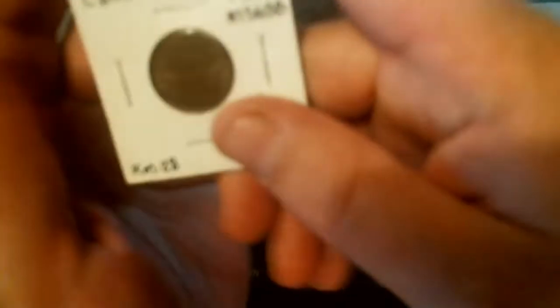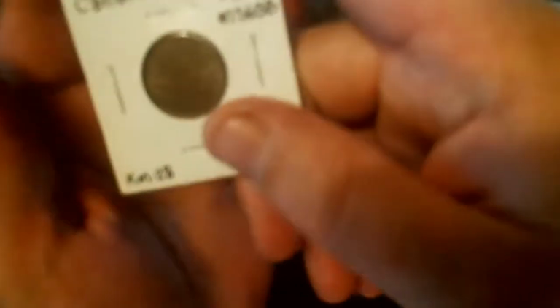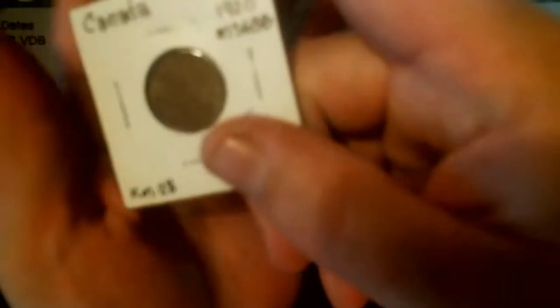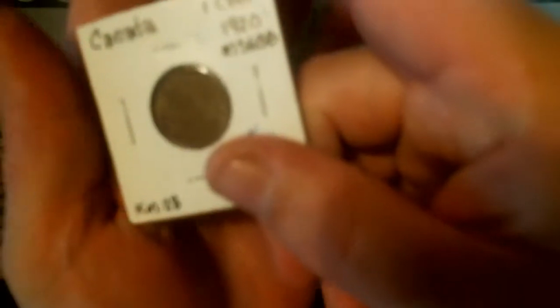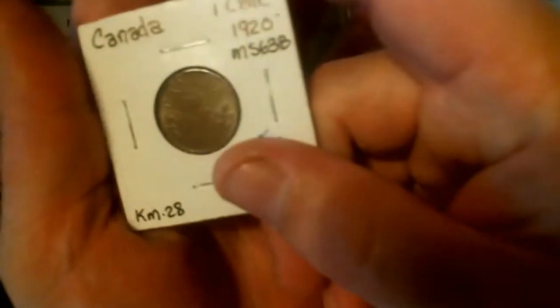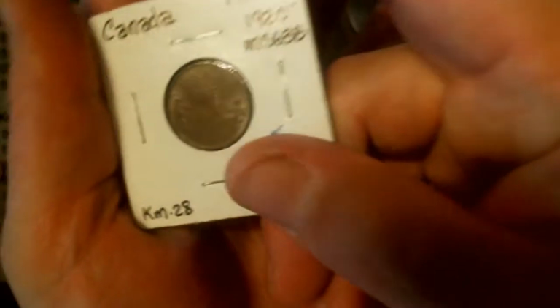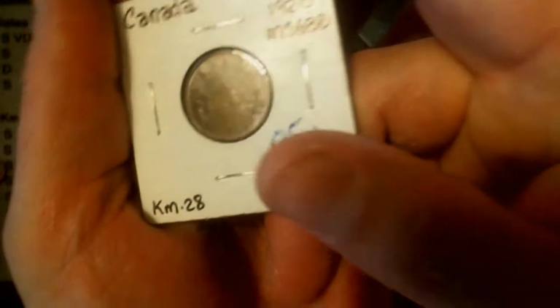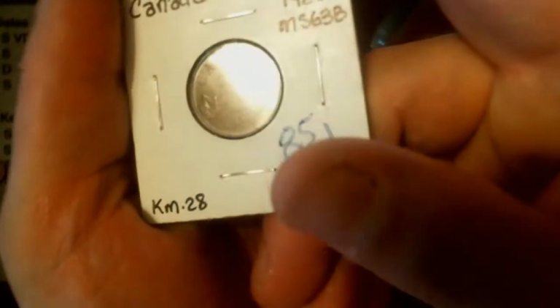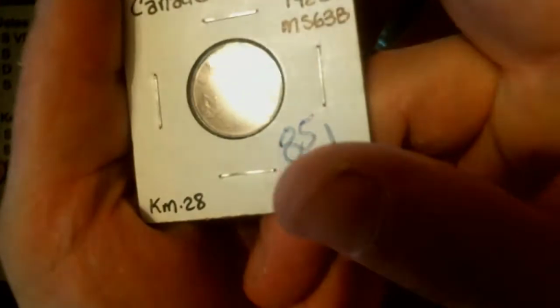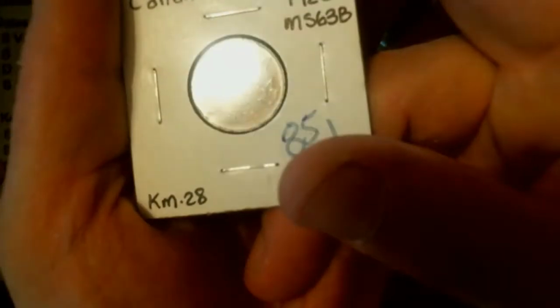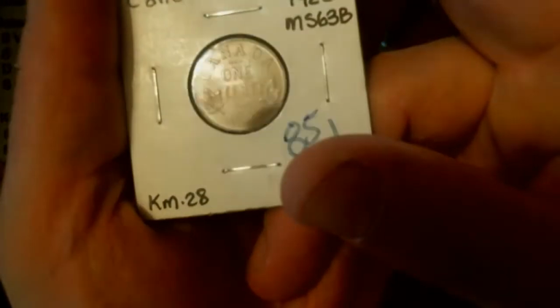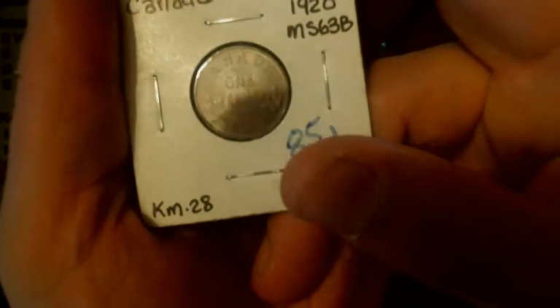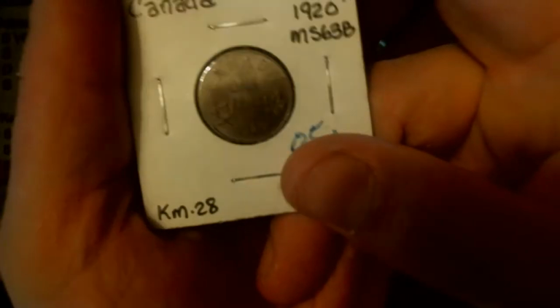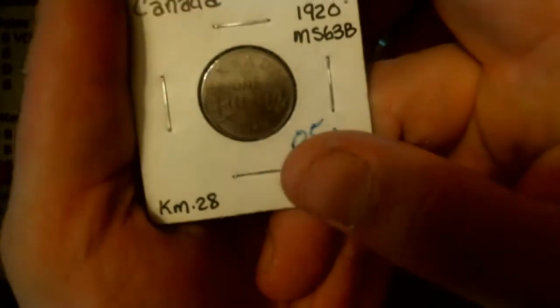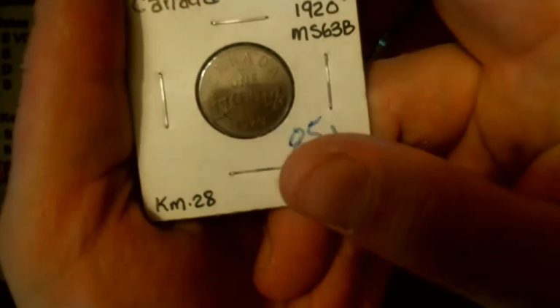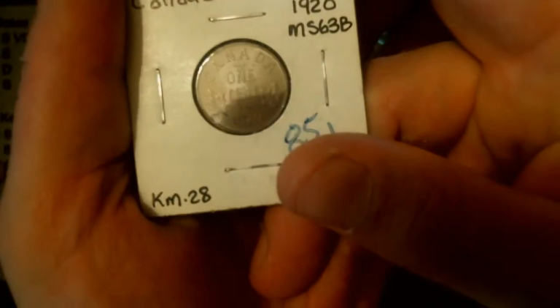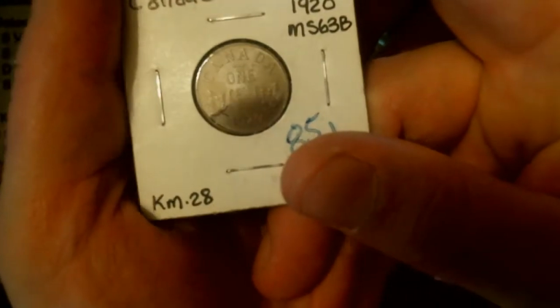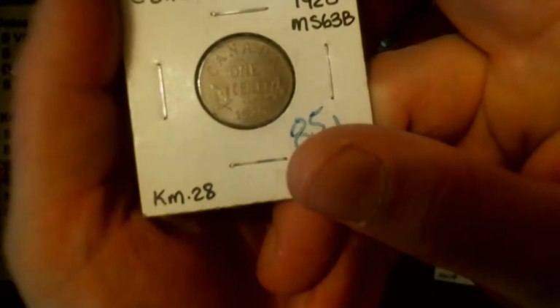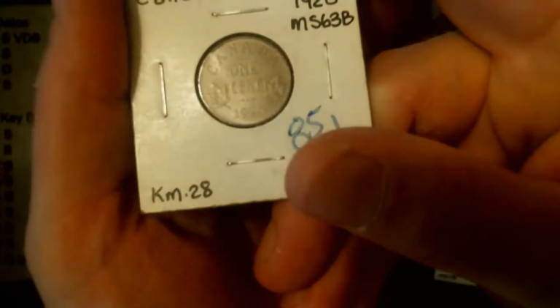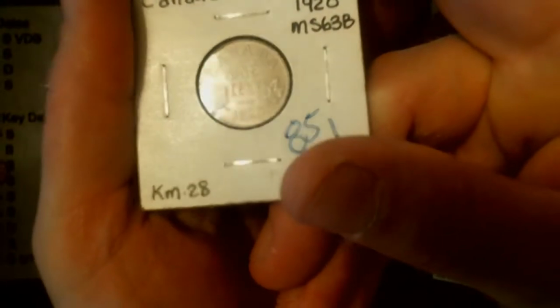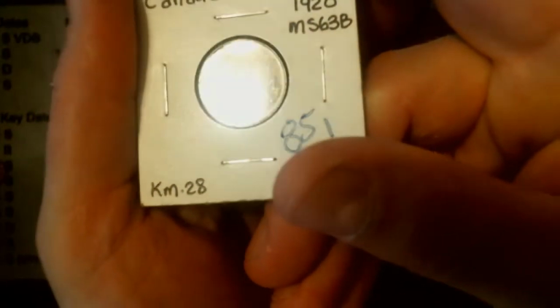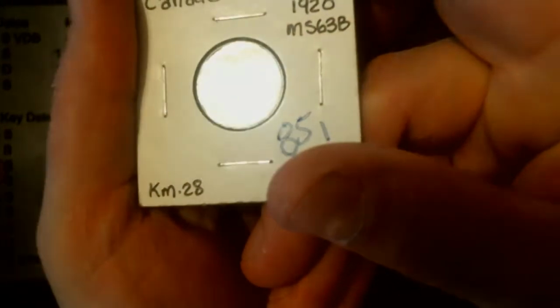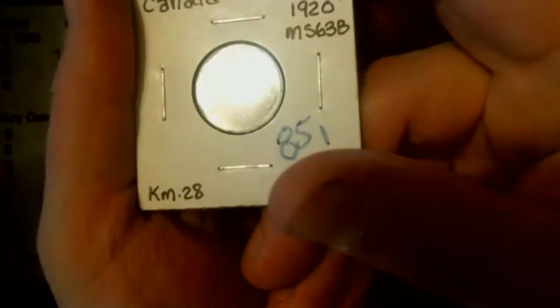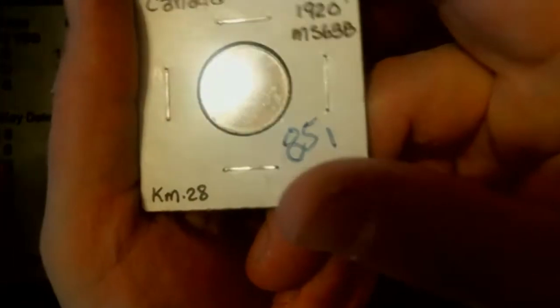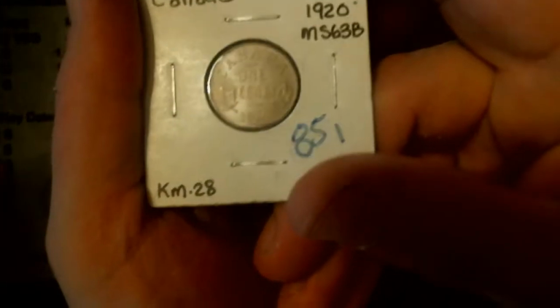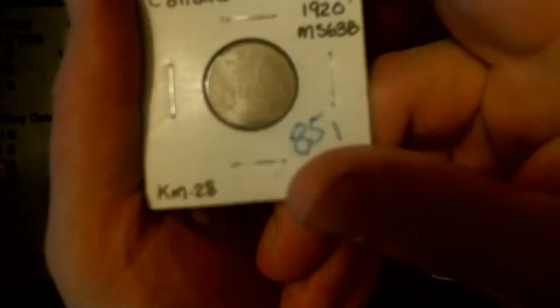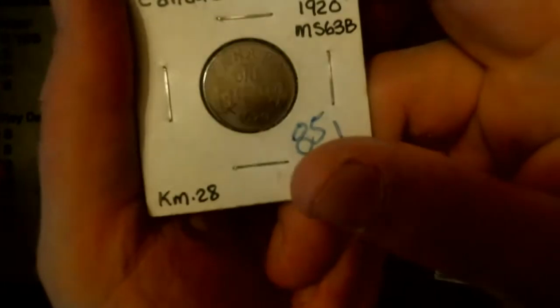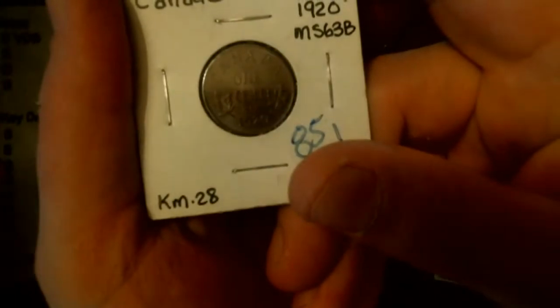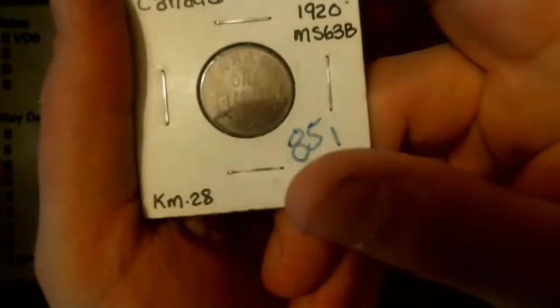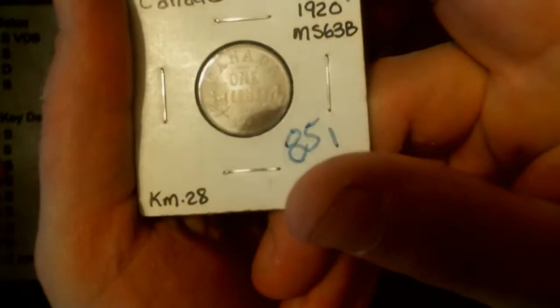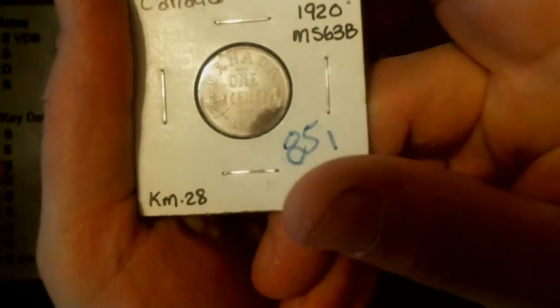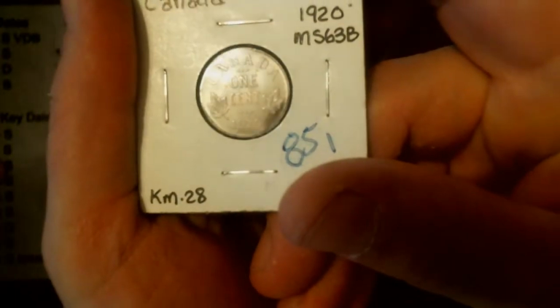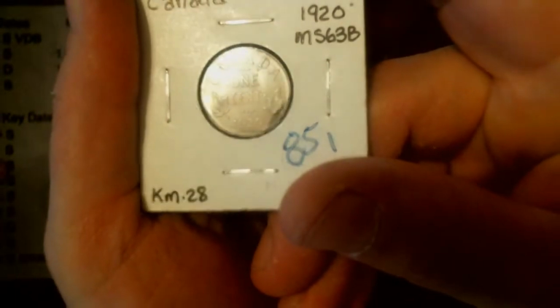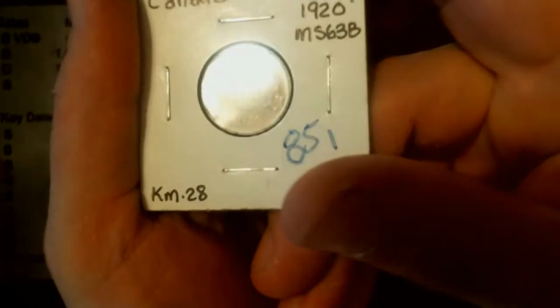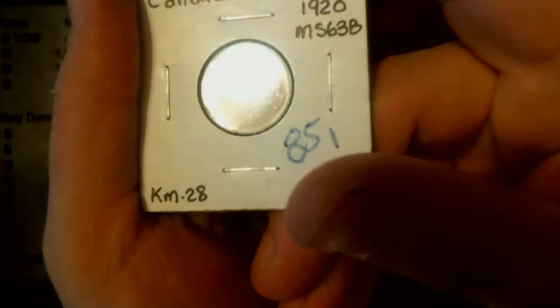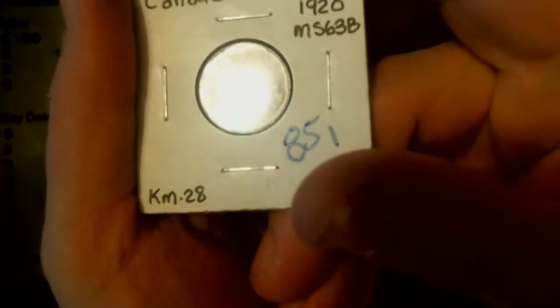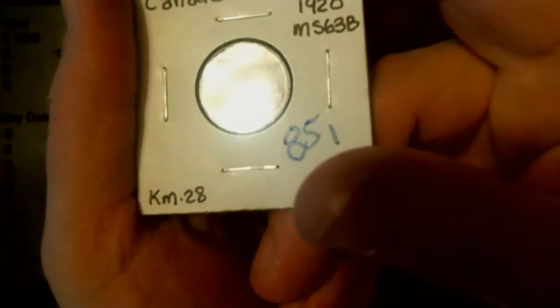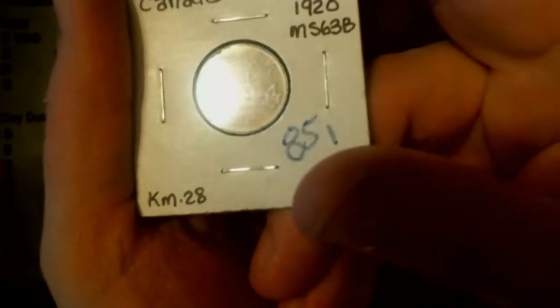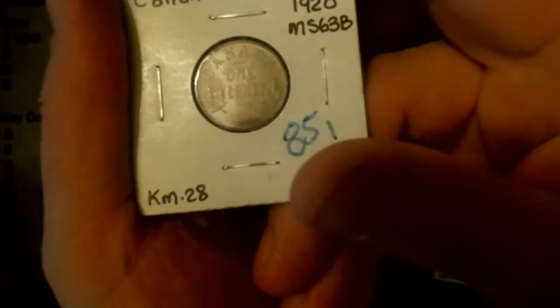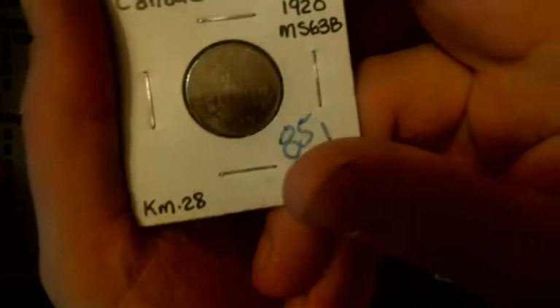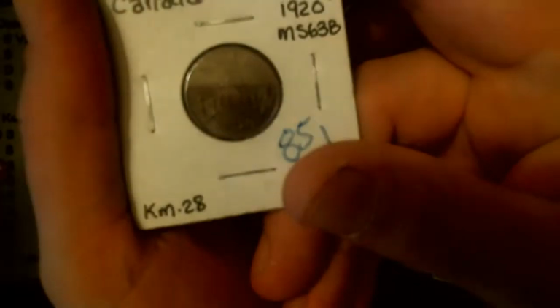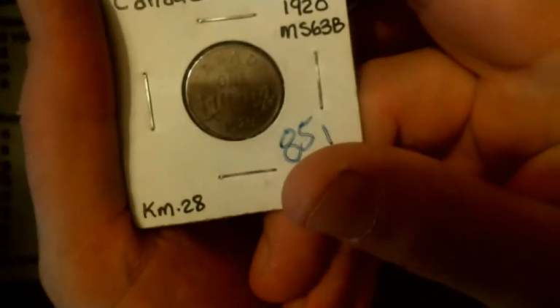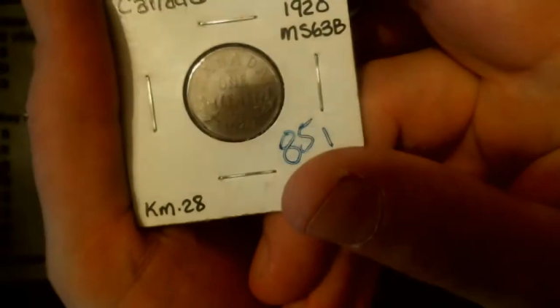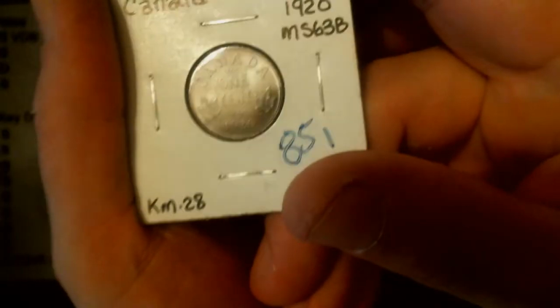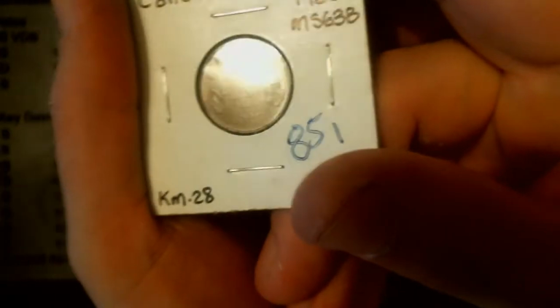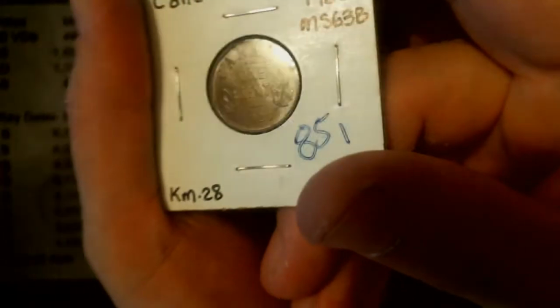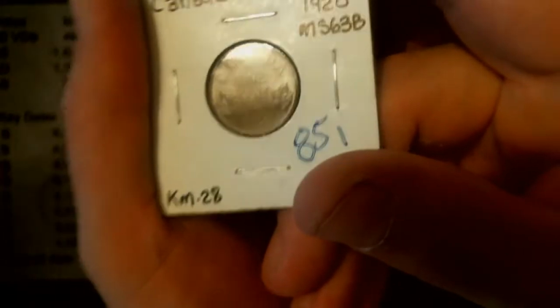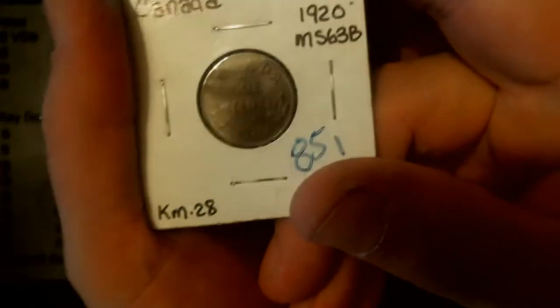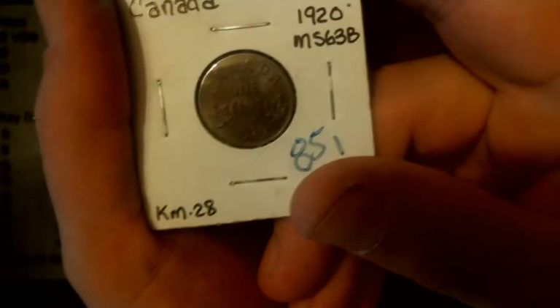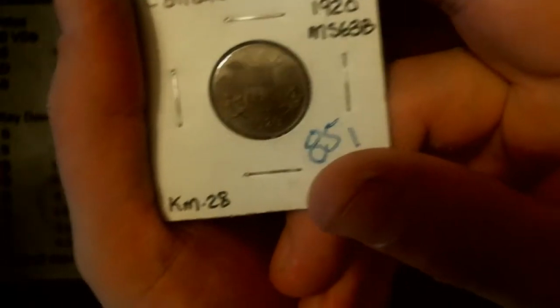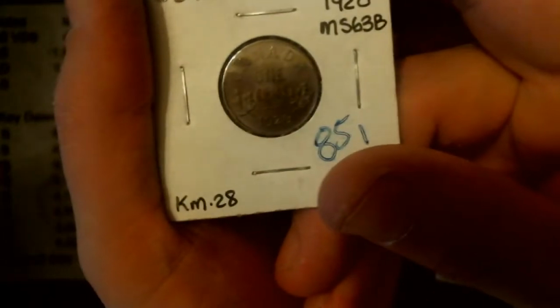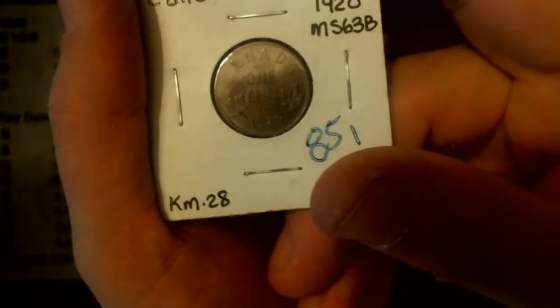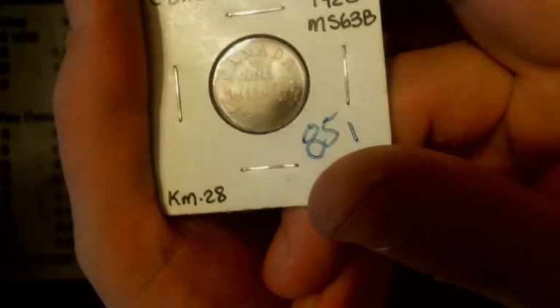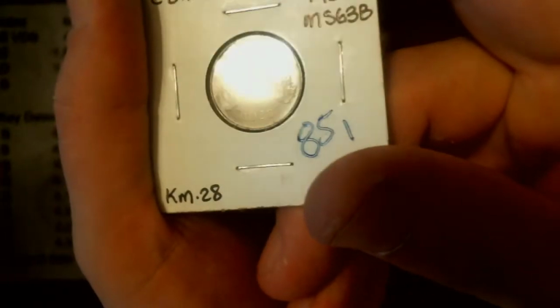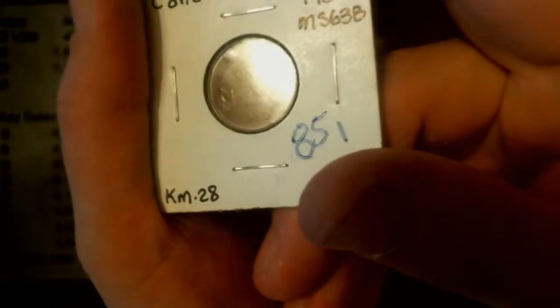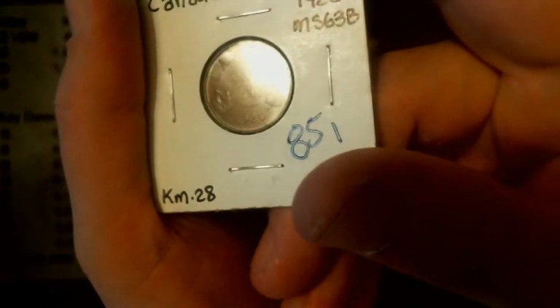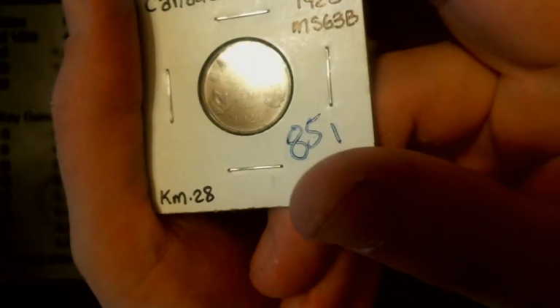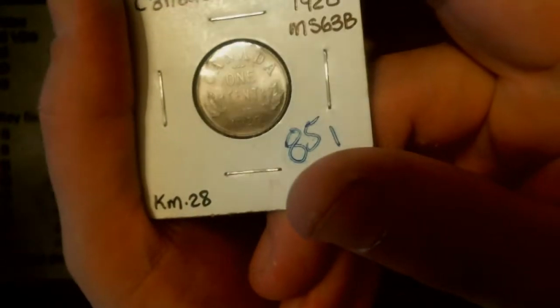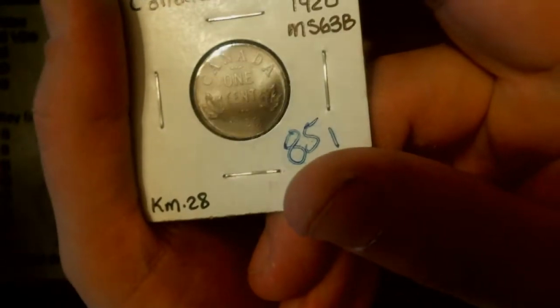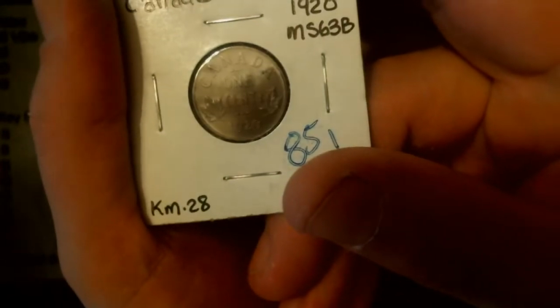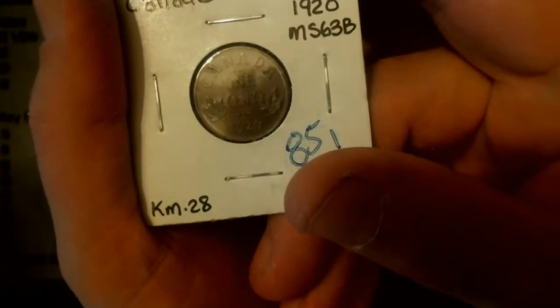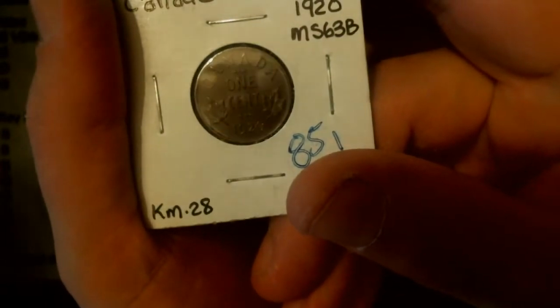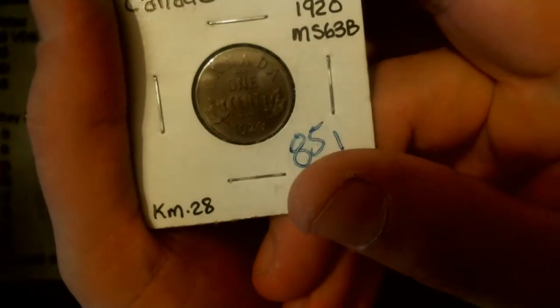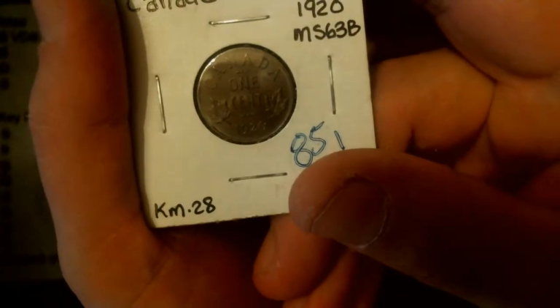It's got a really nice, hot — I would call this one MS. Yeah, it's a 63 Brown, right about there.